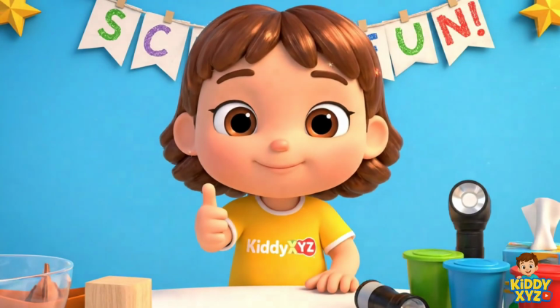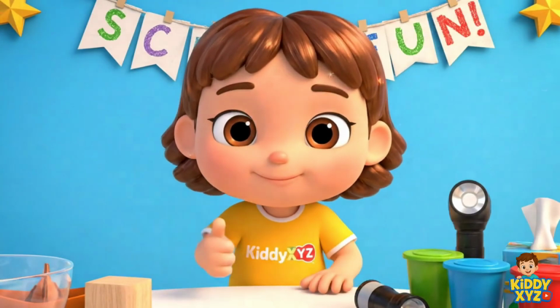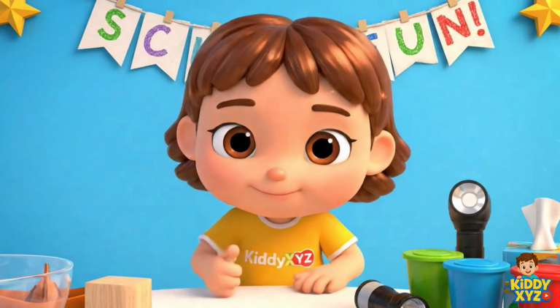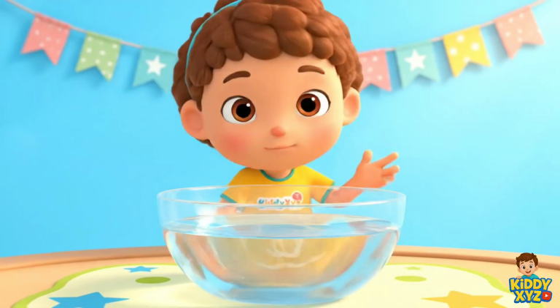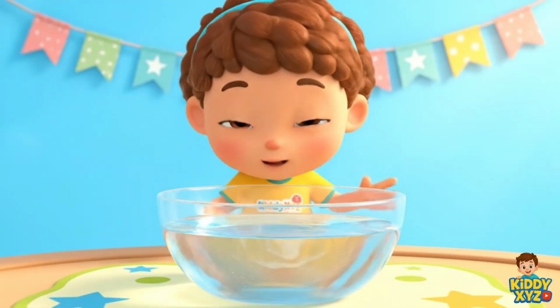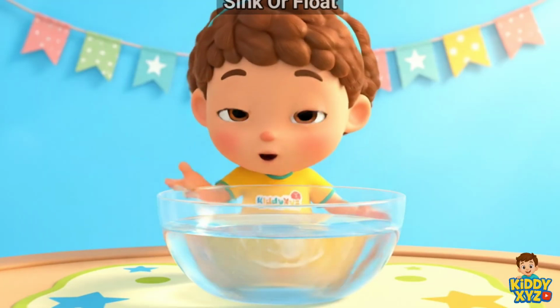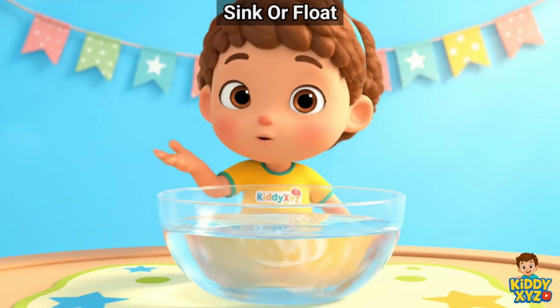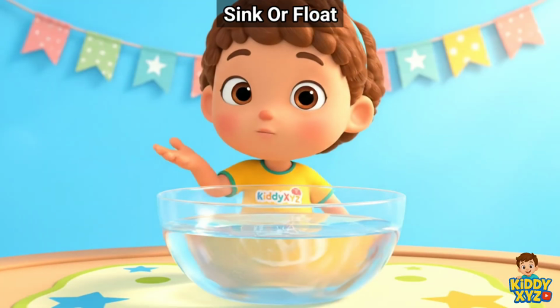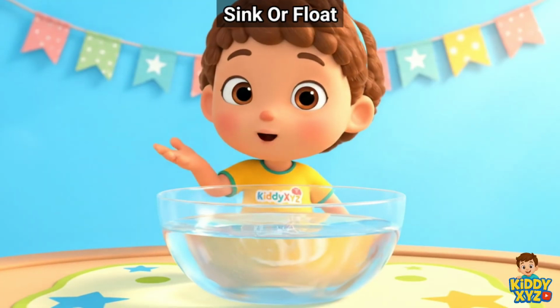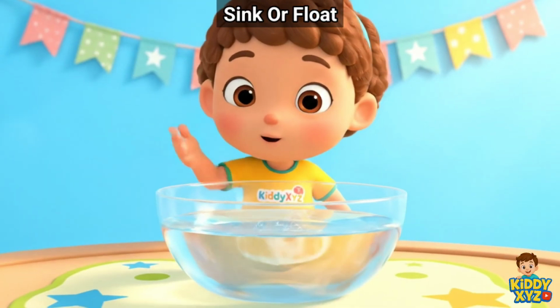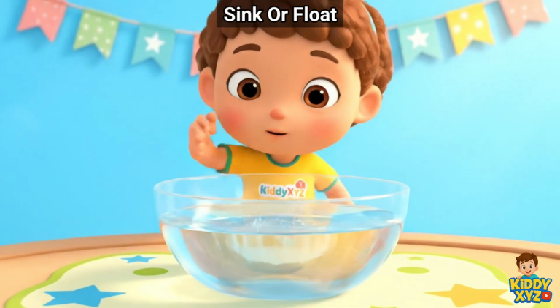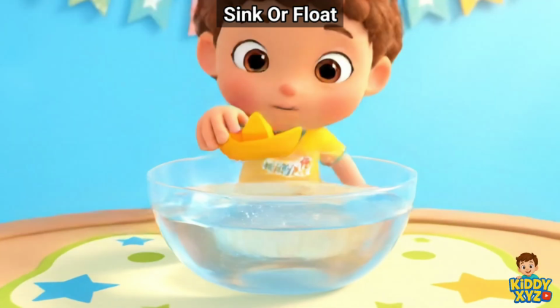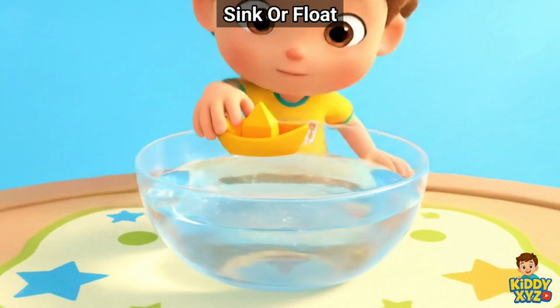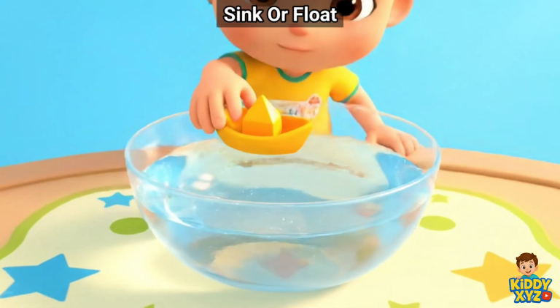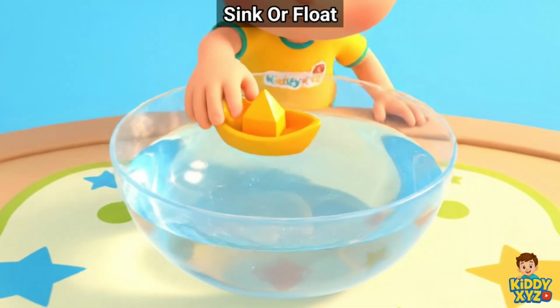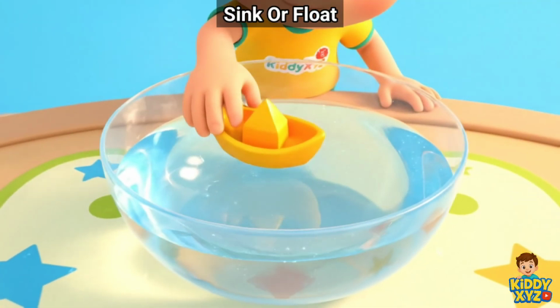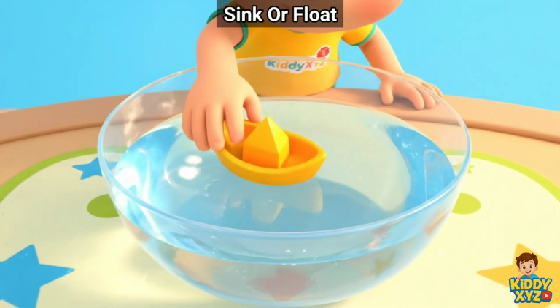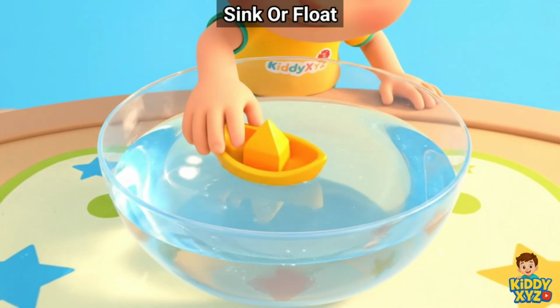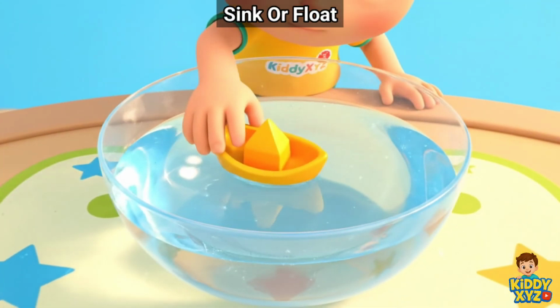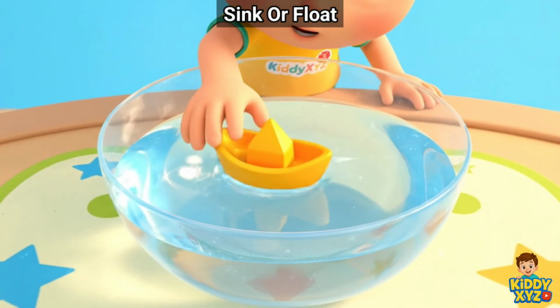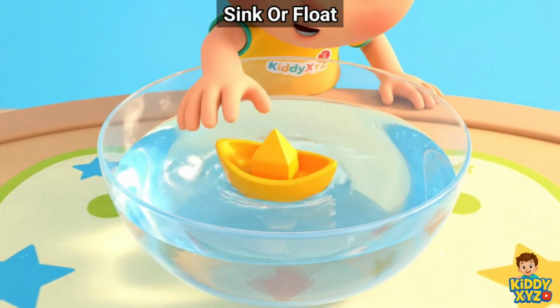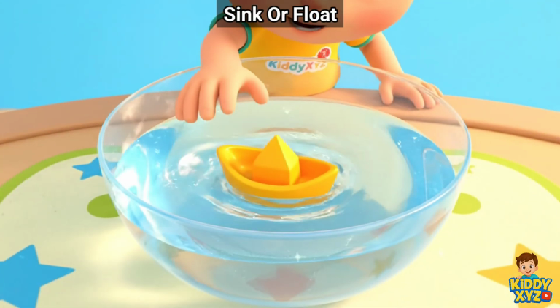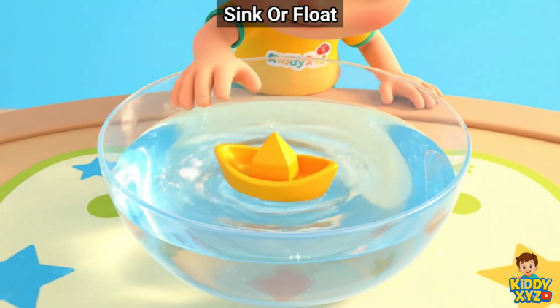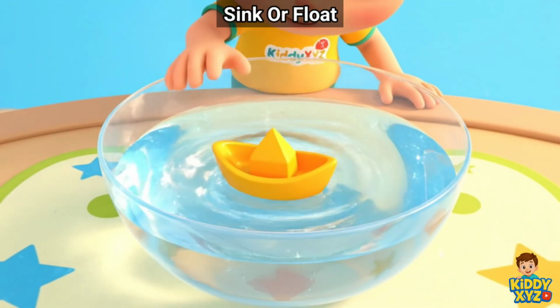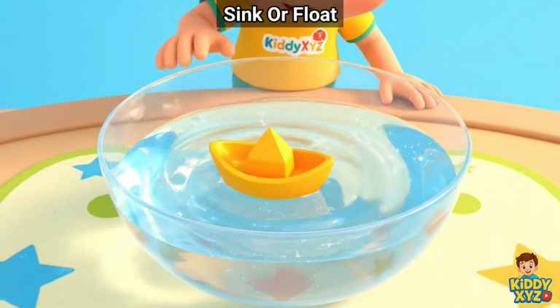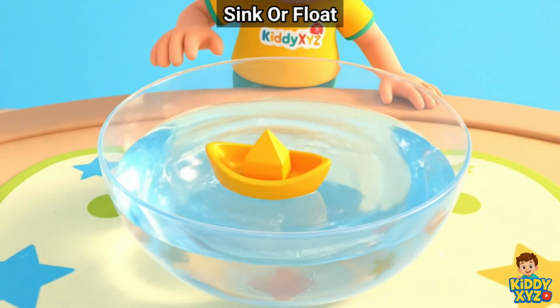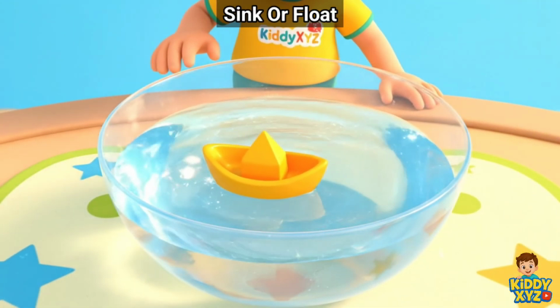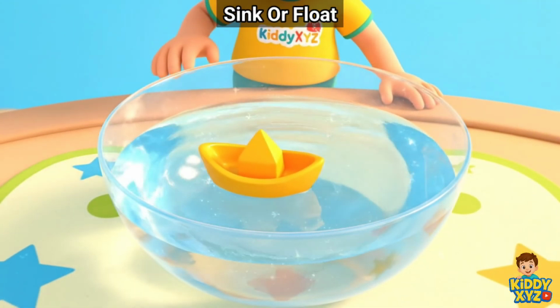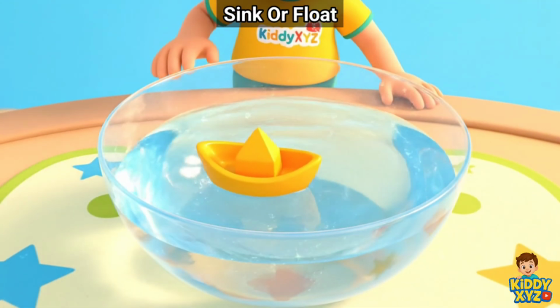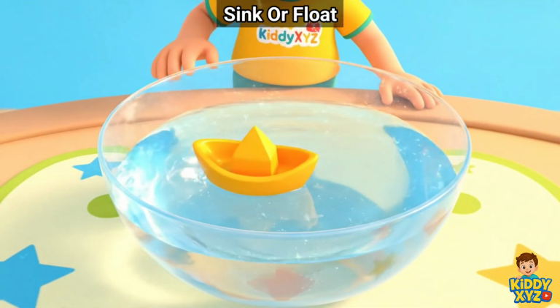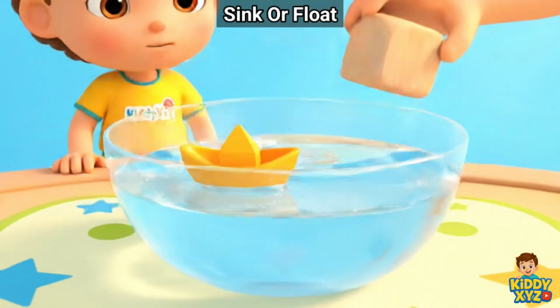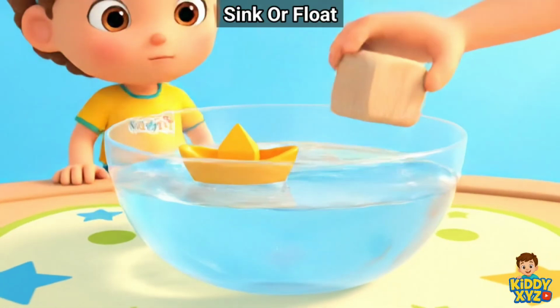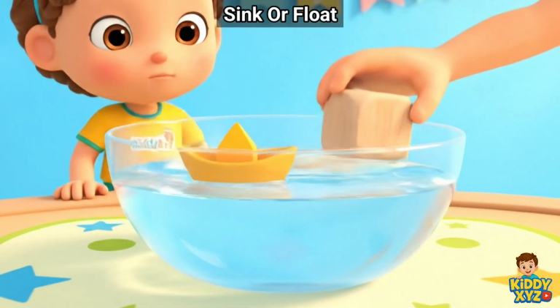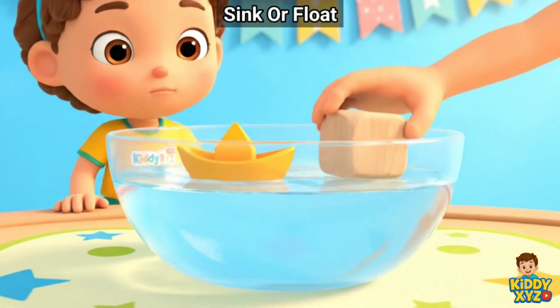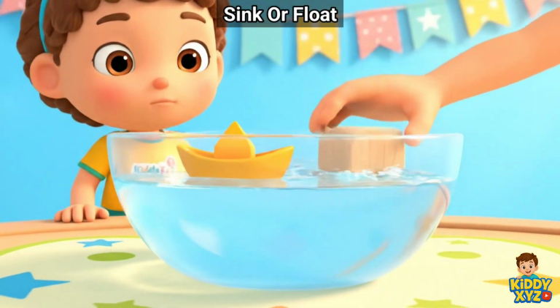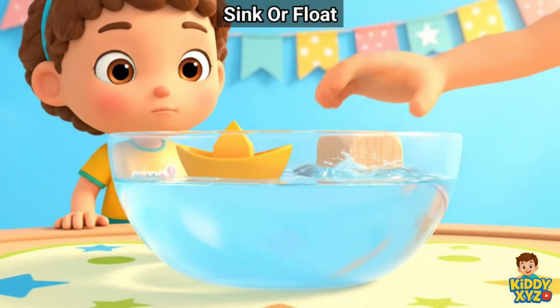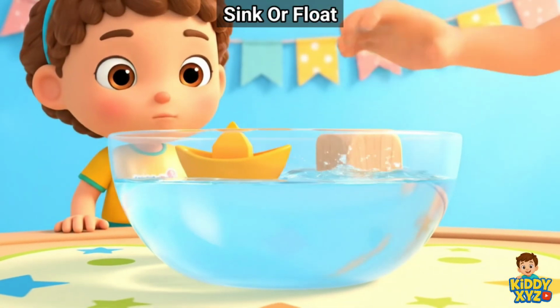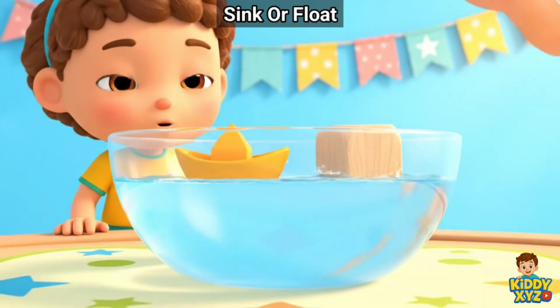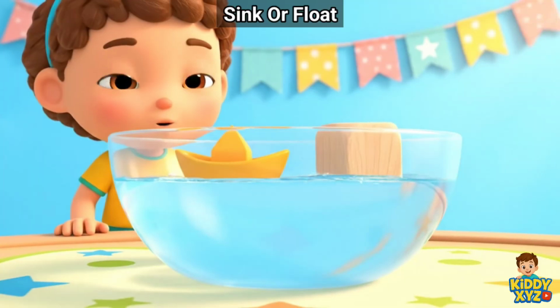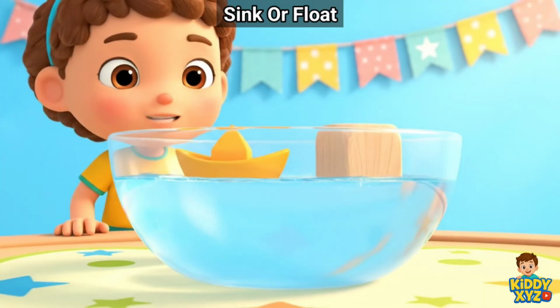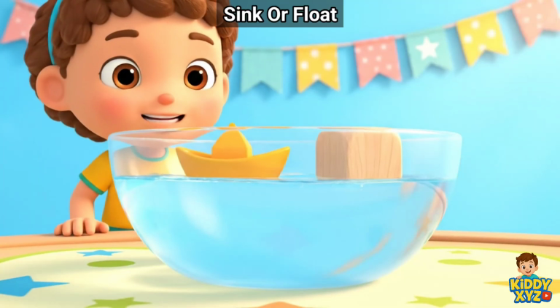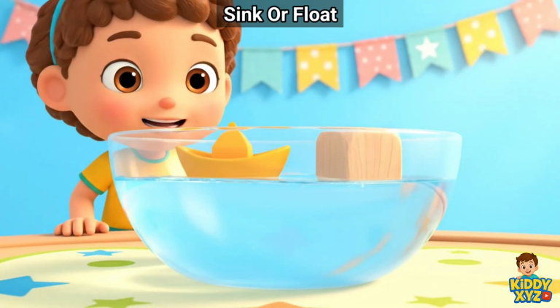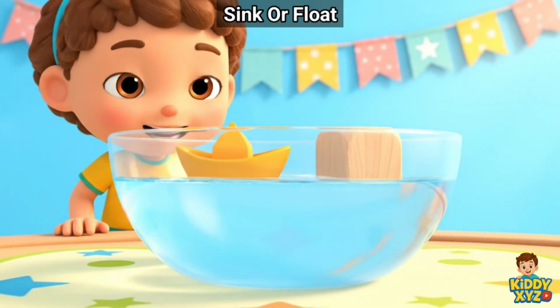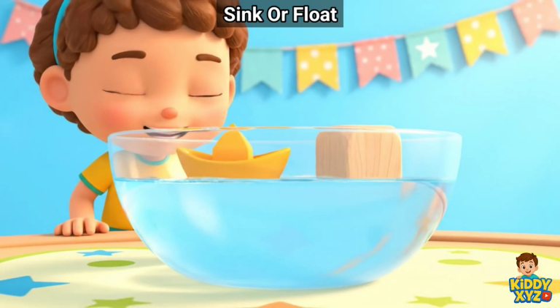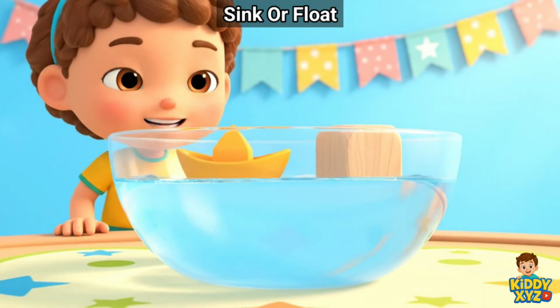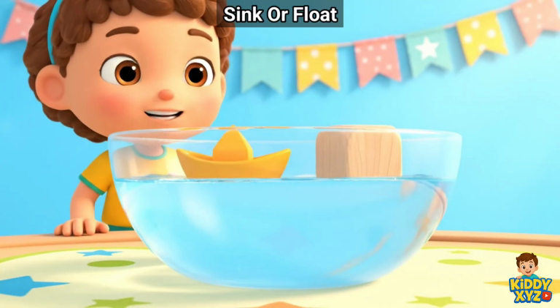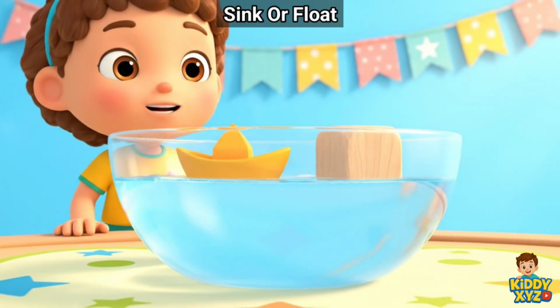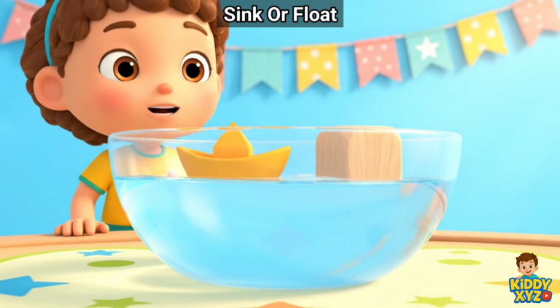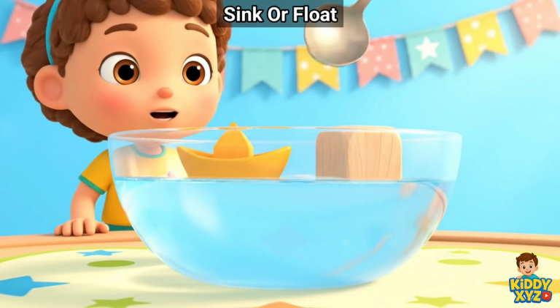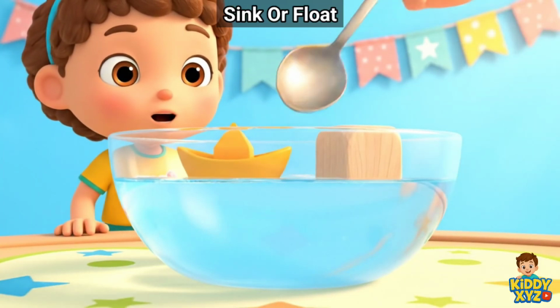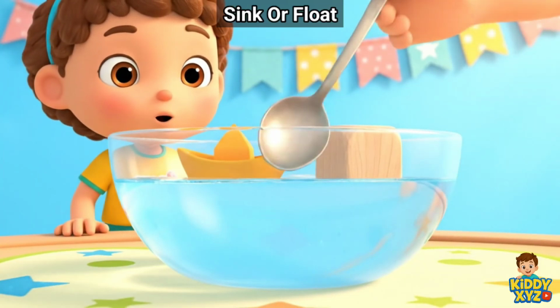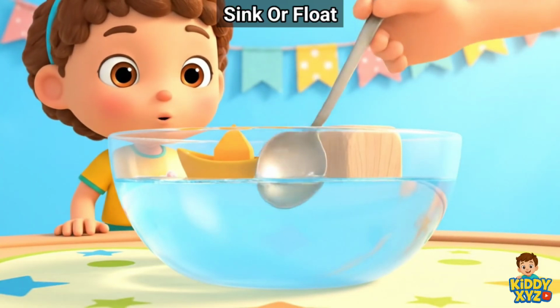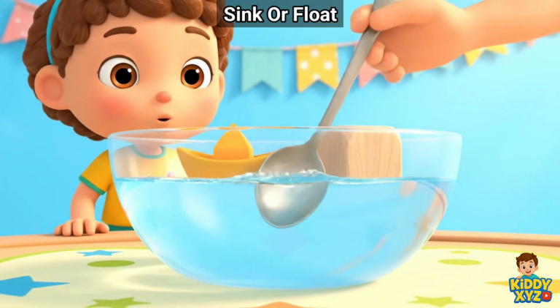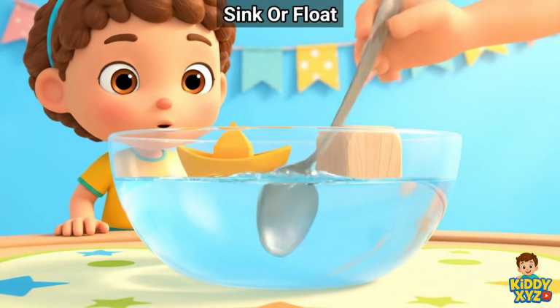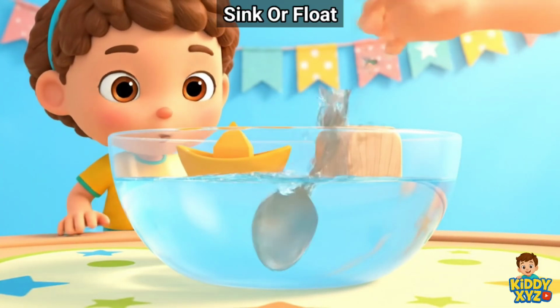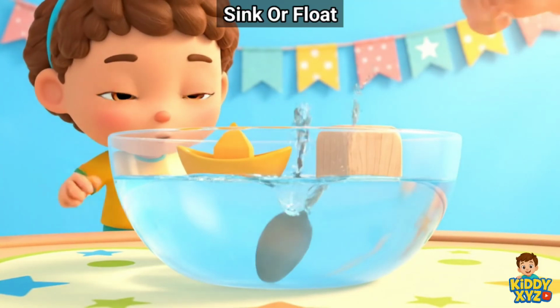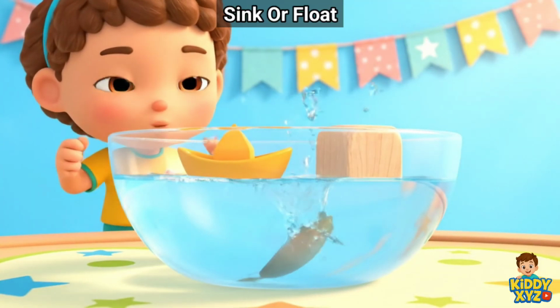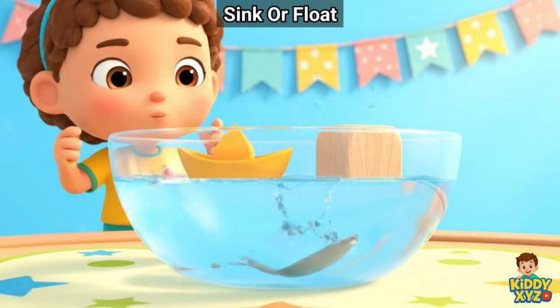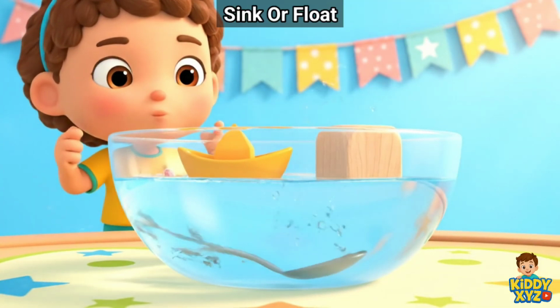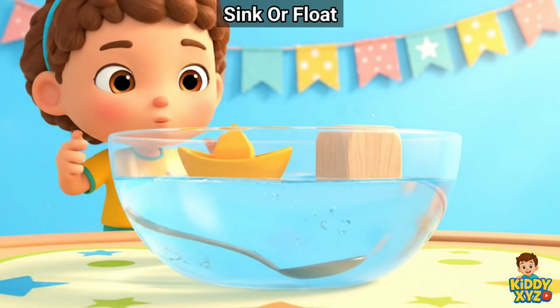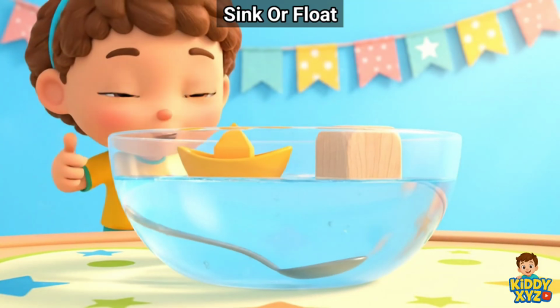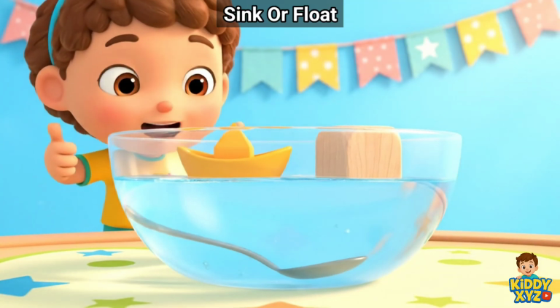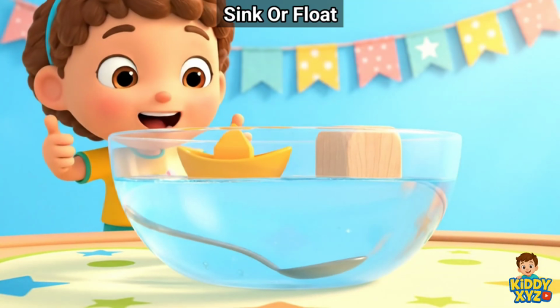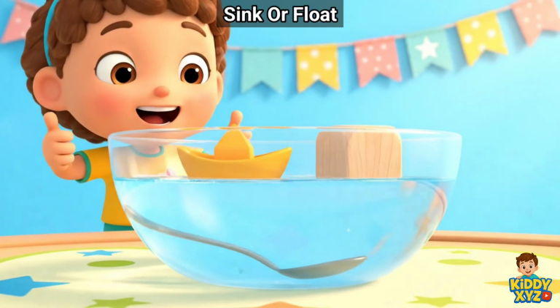Boat floats. Block floats. Spoon sinks. Wow!